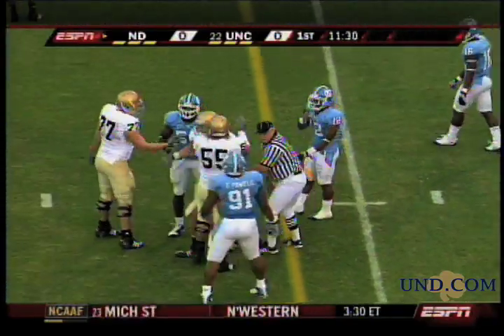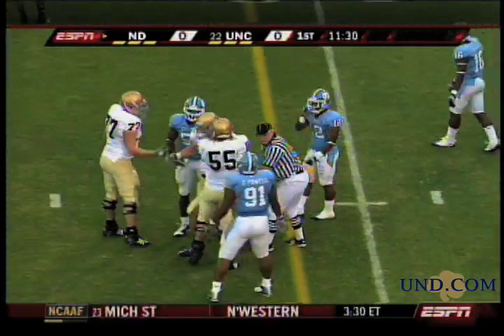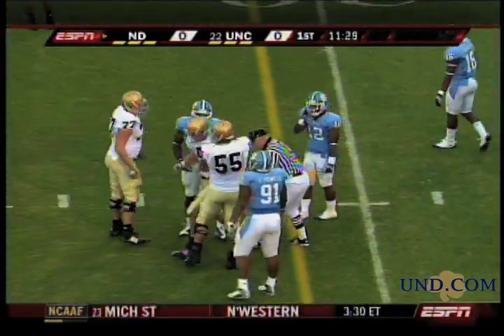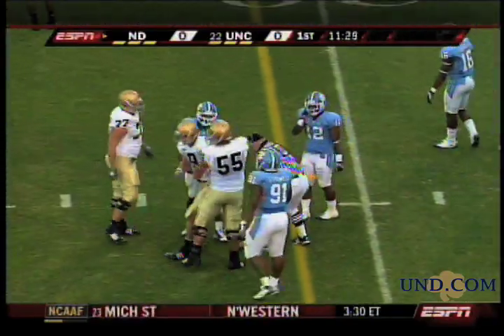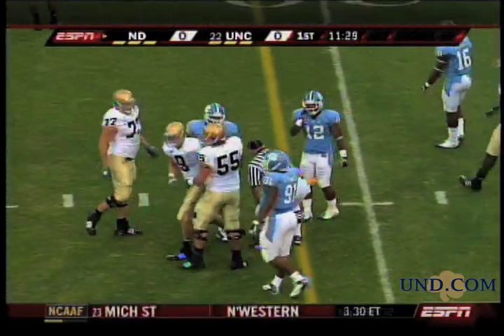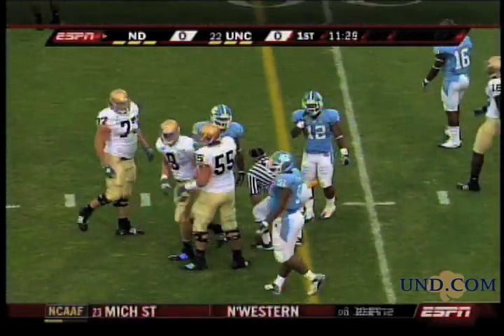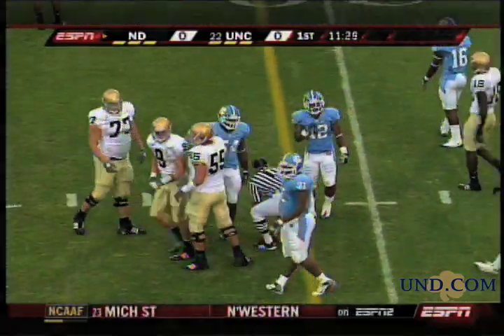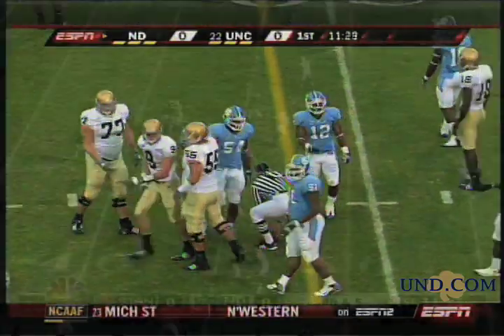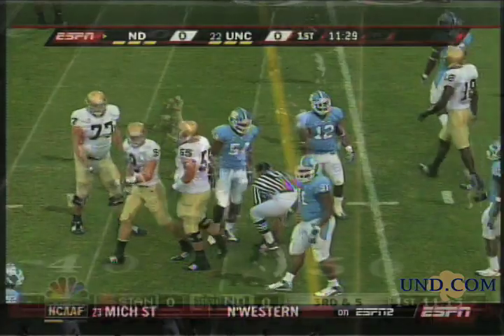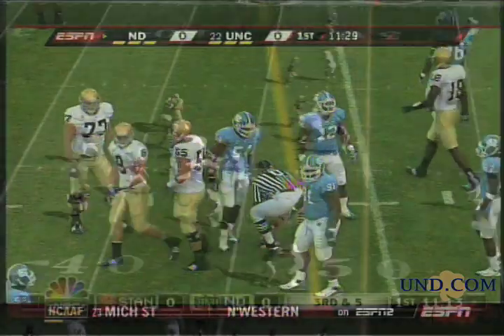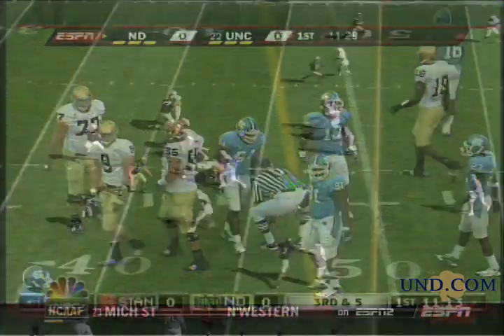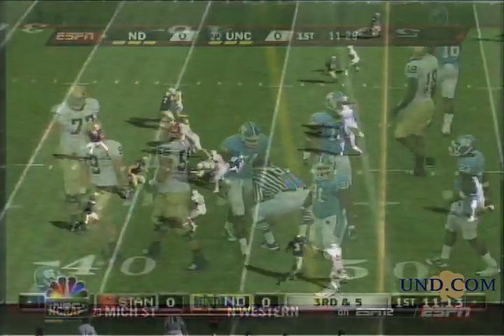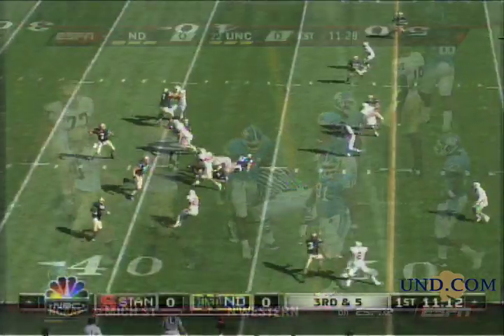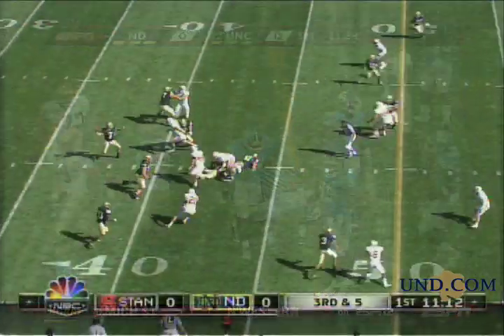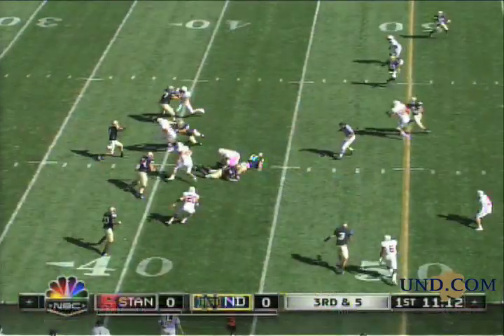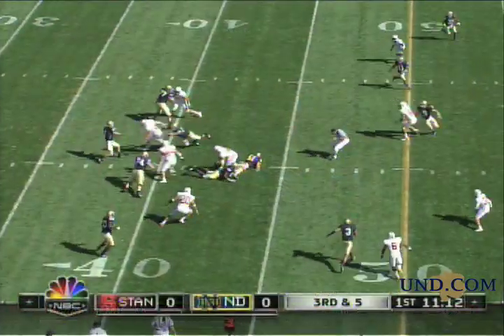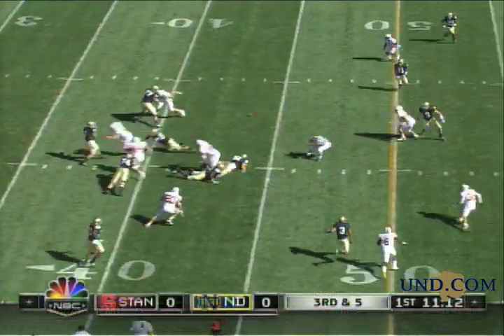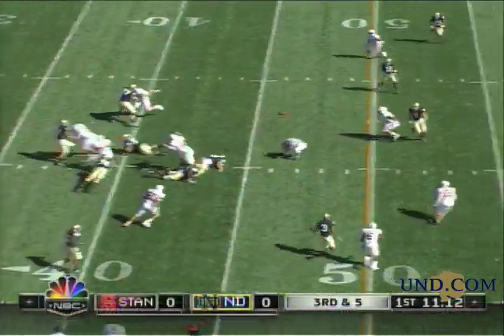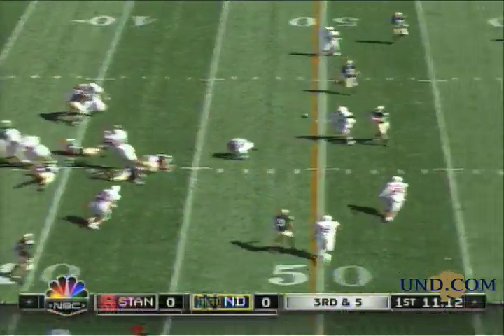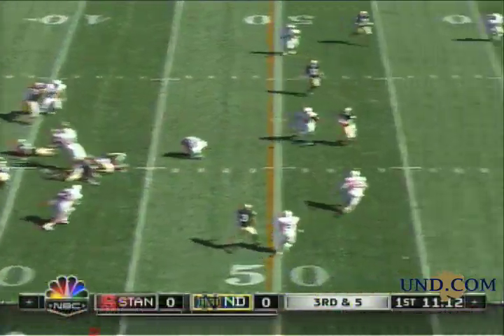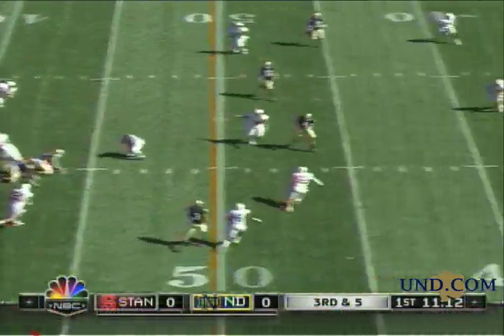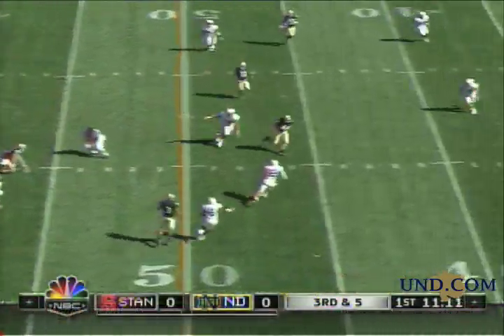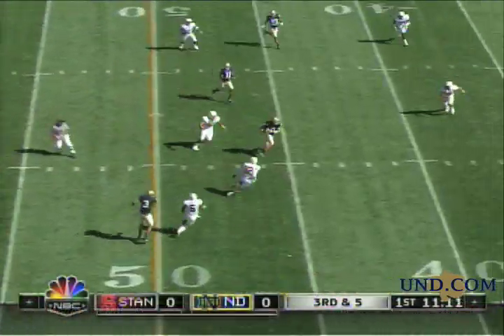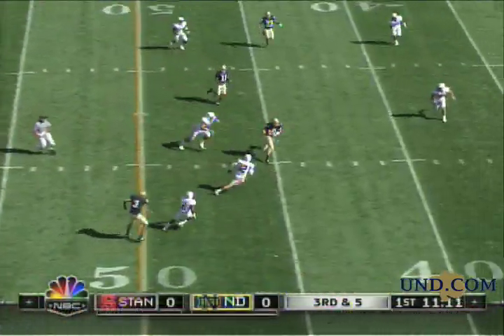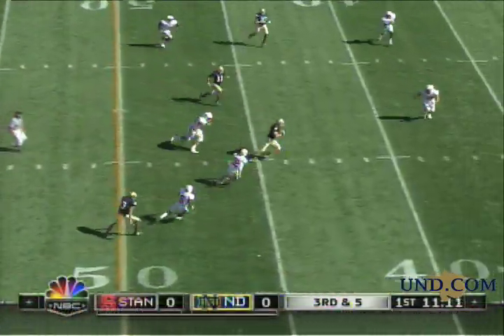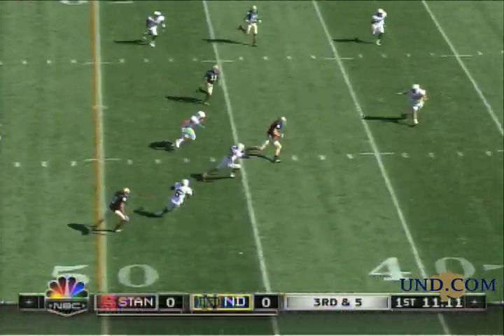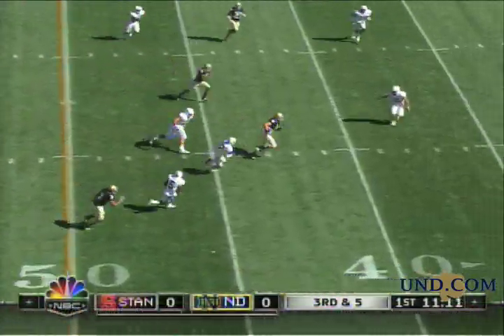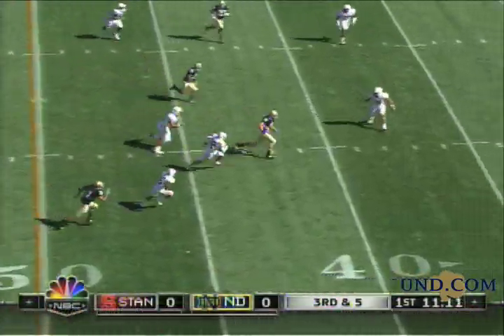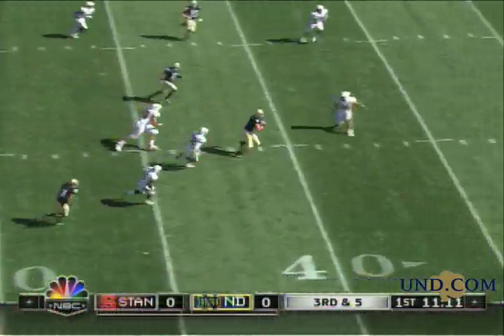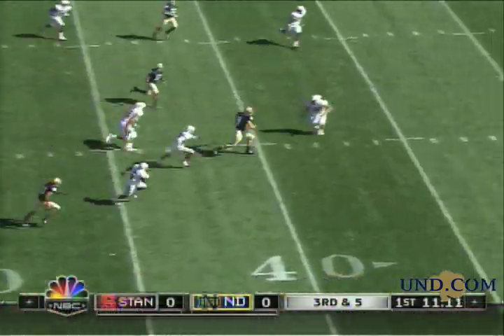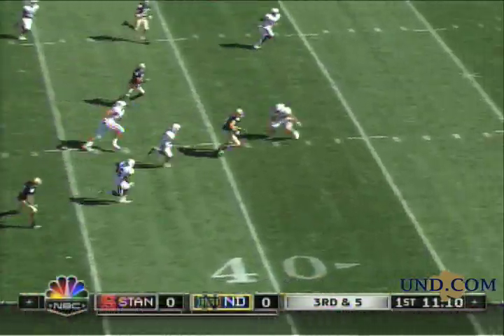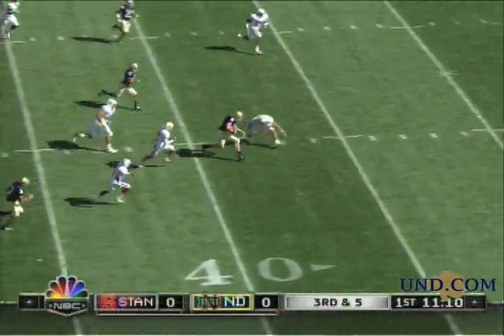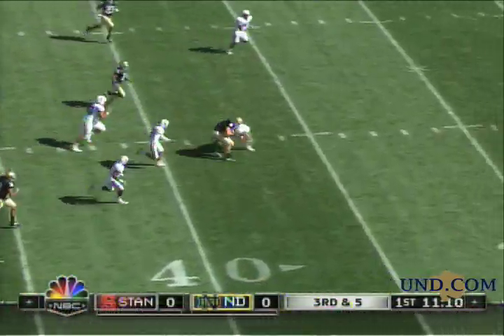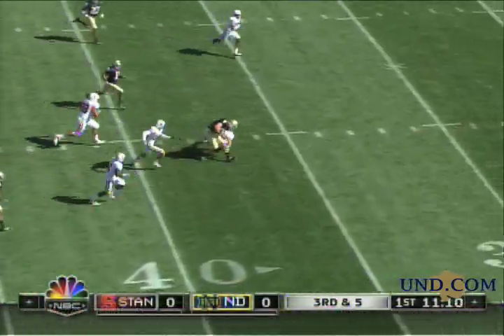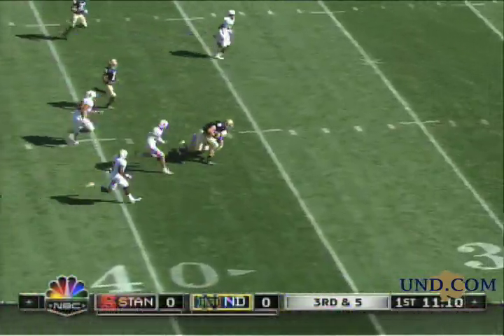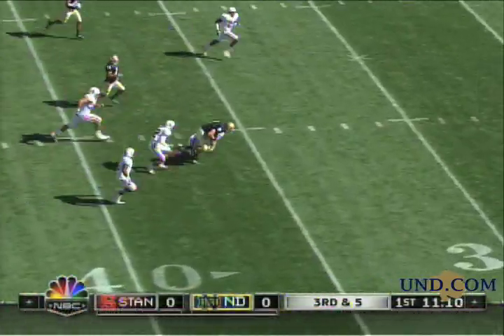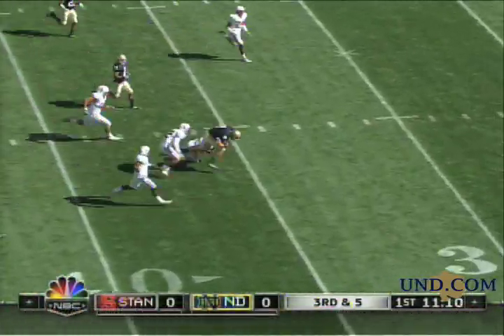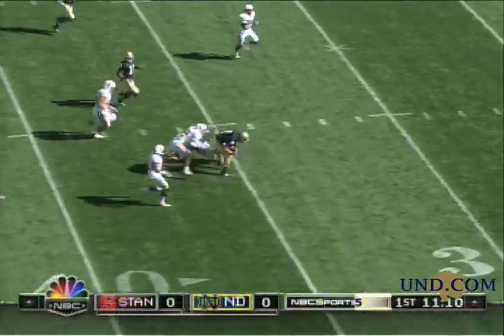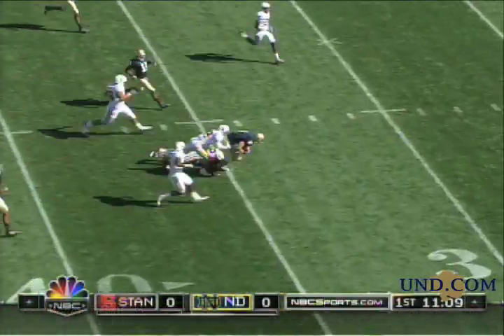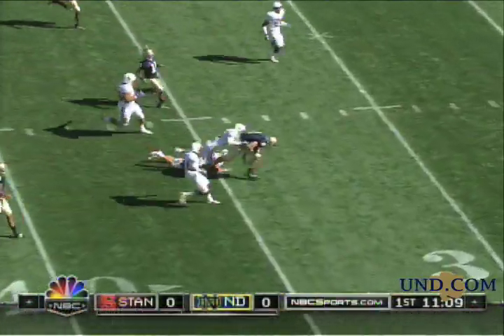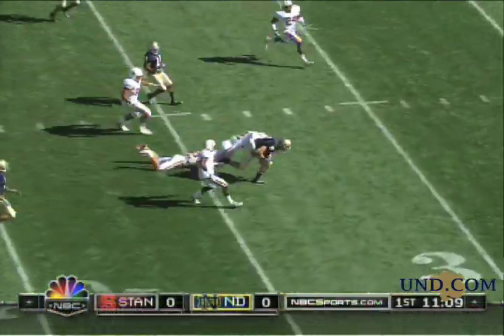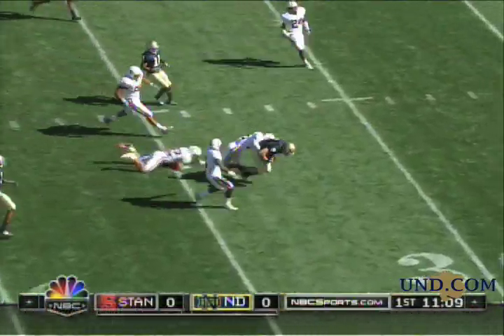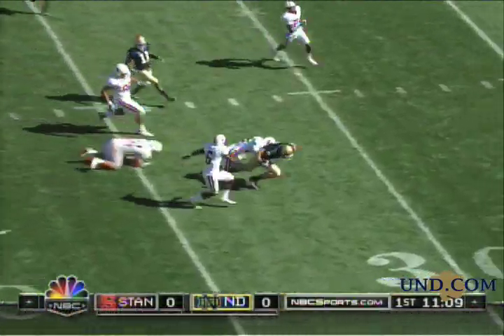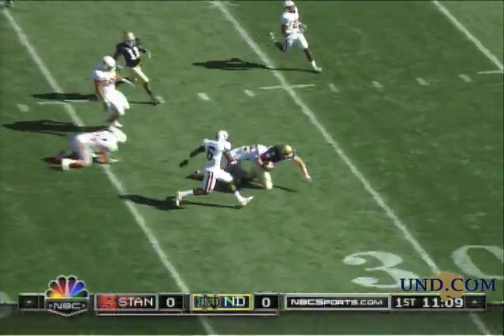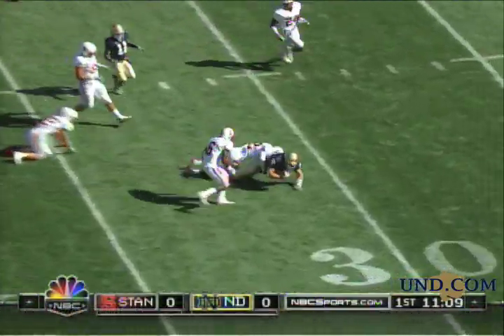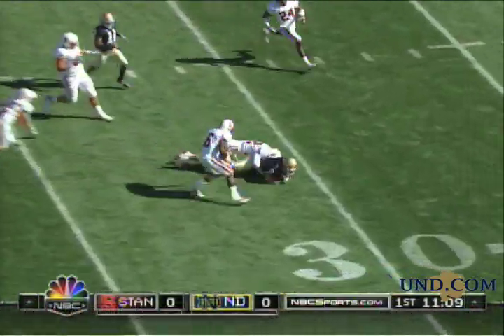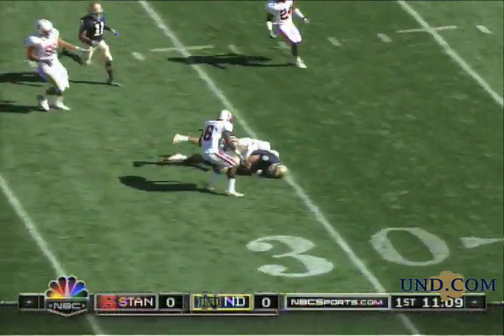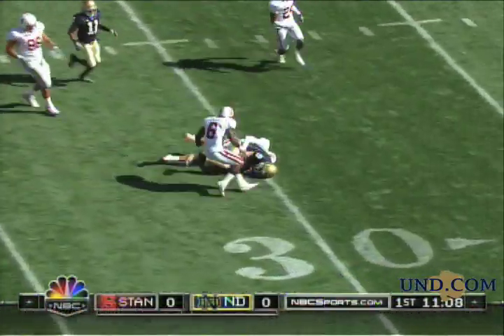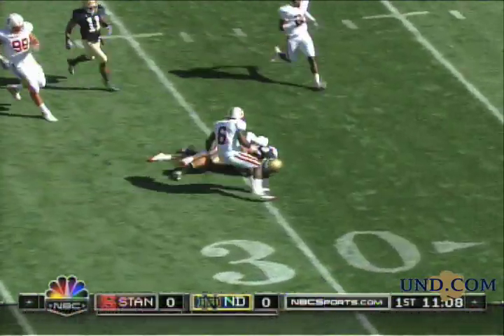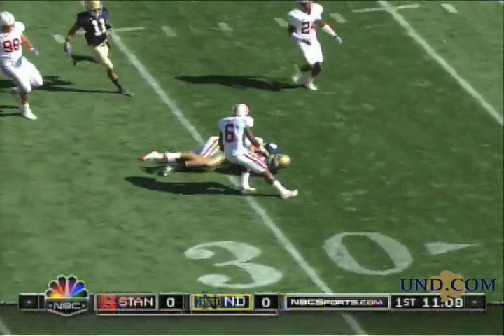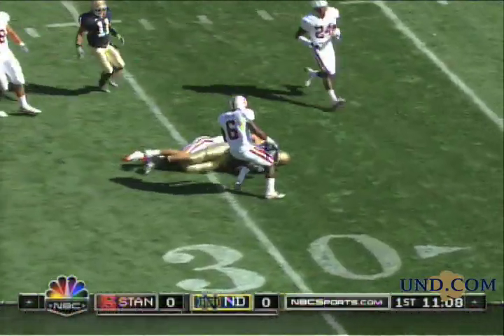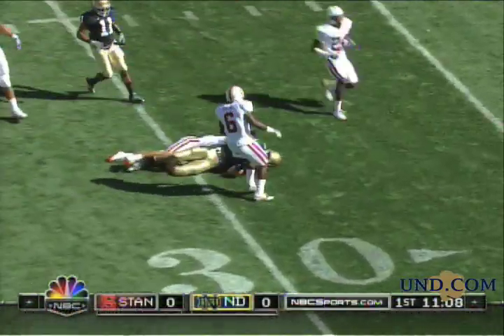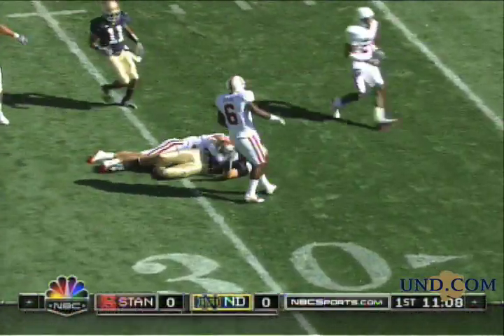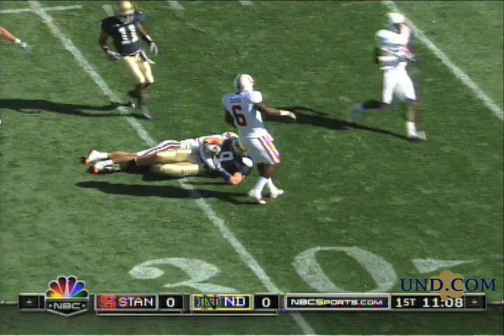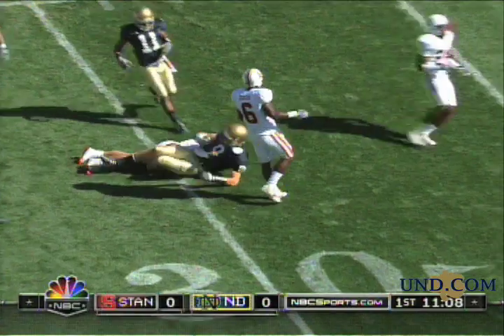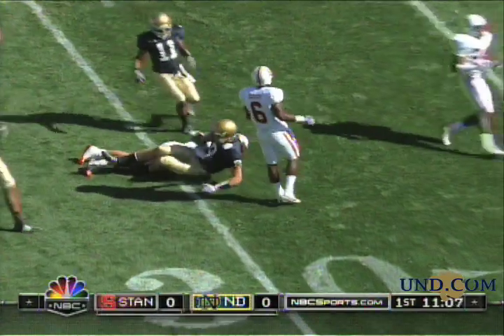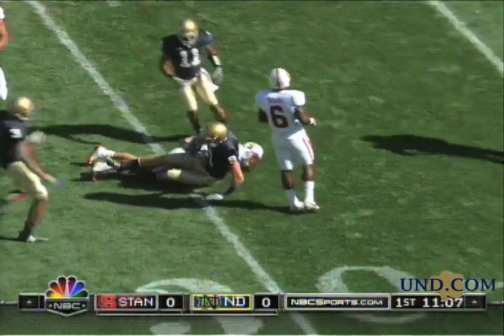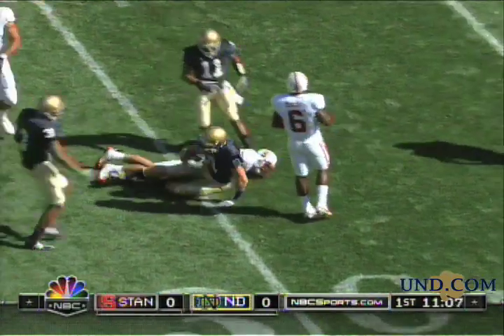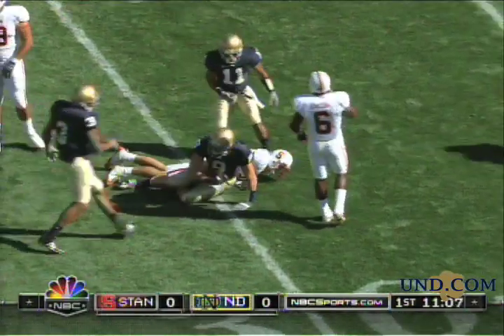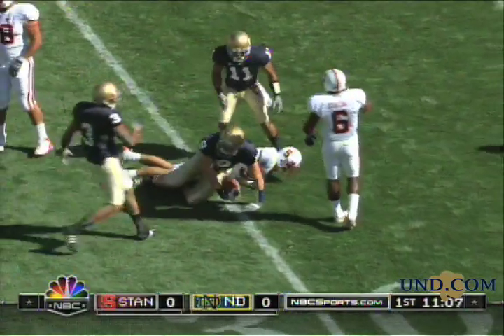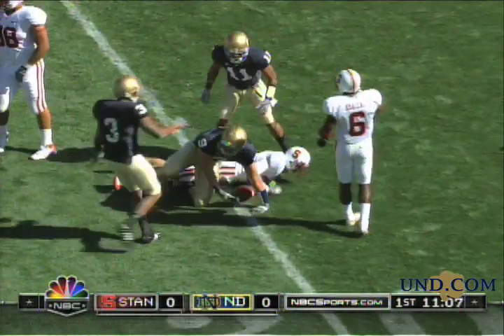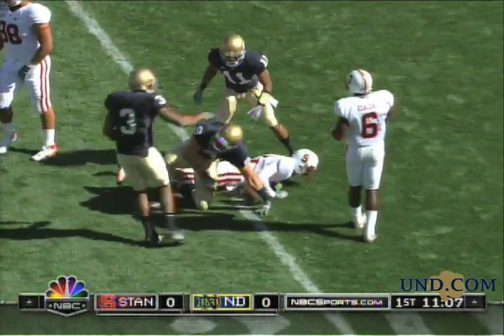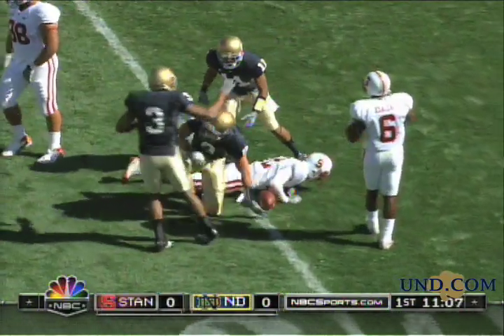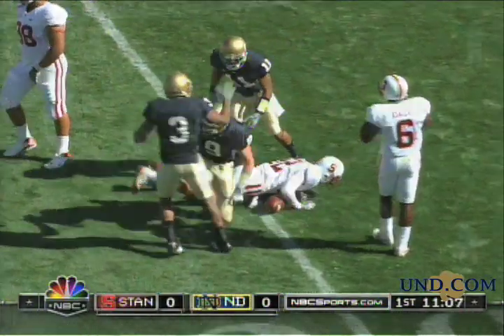And again, patience. Clawson has won the game. Here's the throw — what a catch over the middle of the field to the outstanding freshman tight end, Kyle Rudolph.